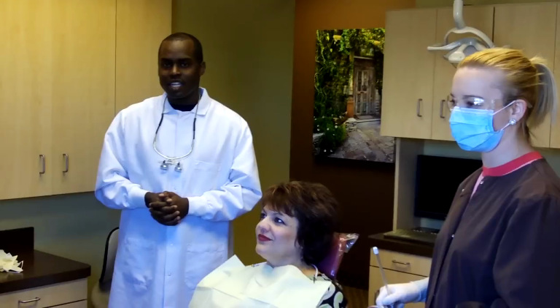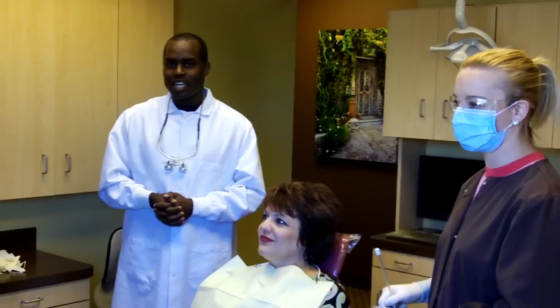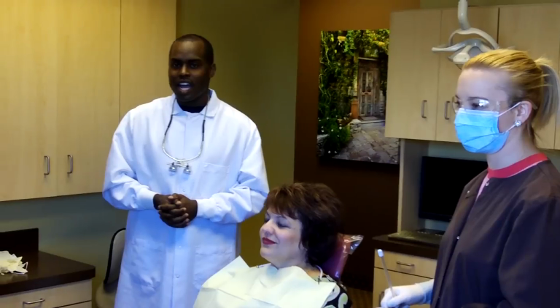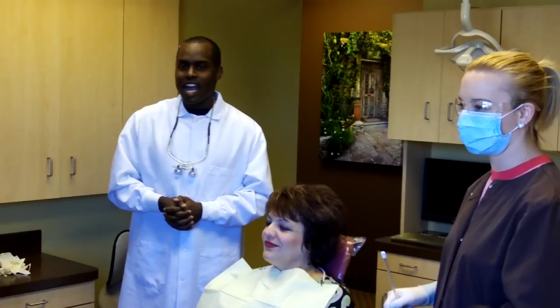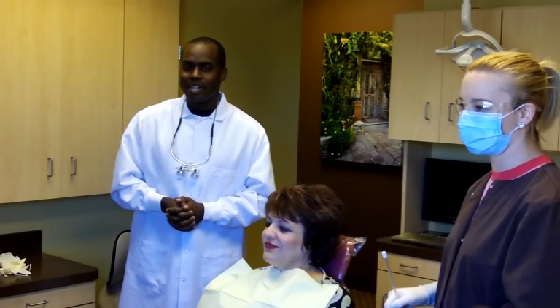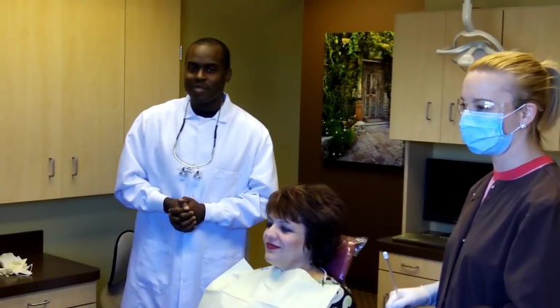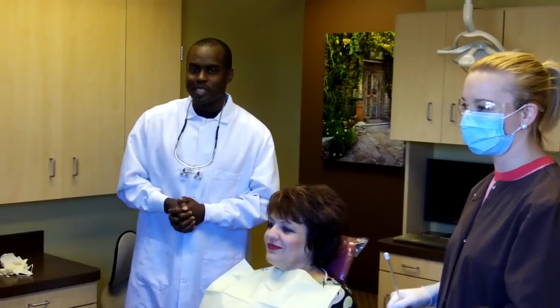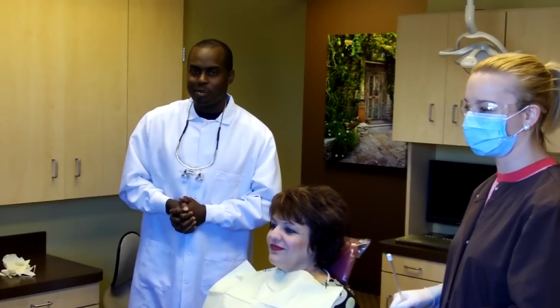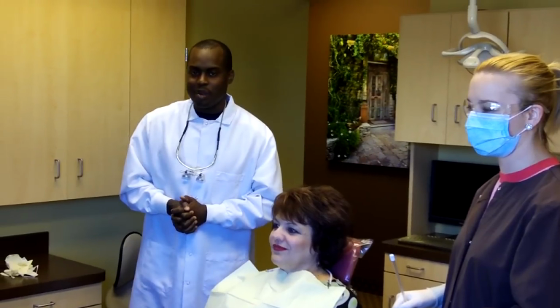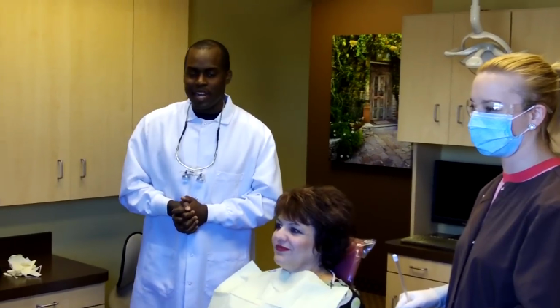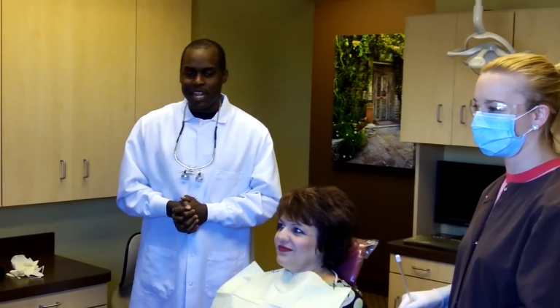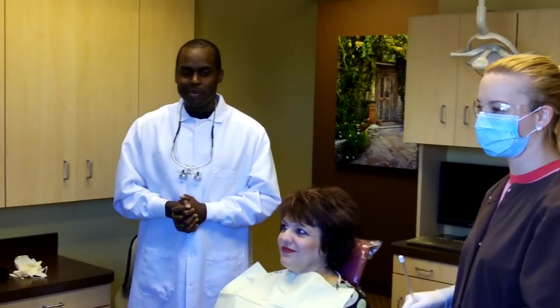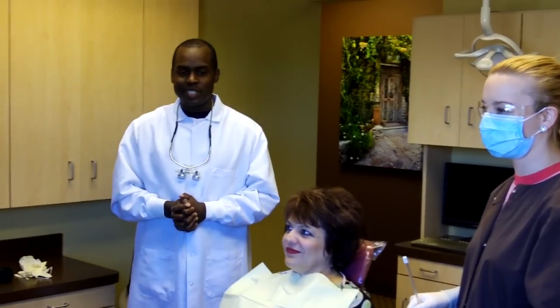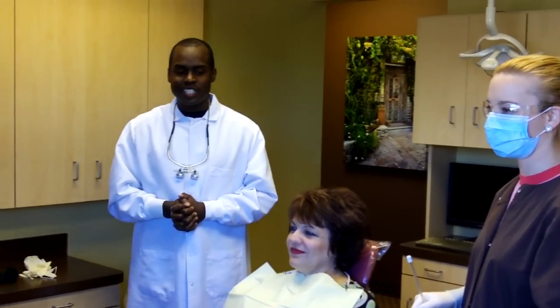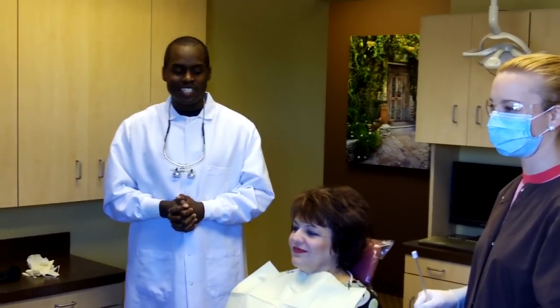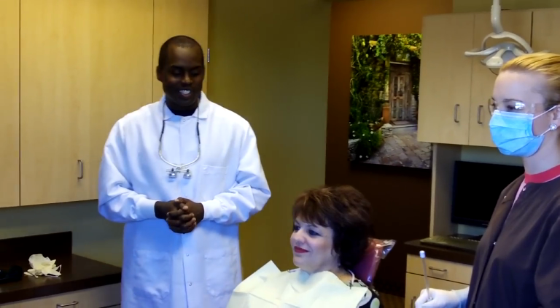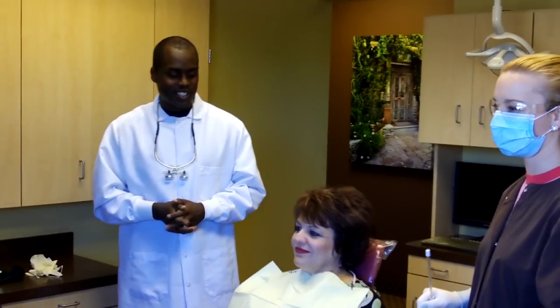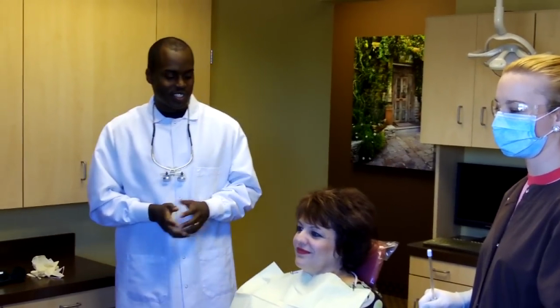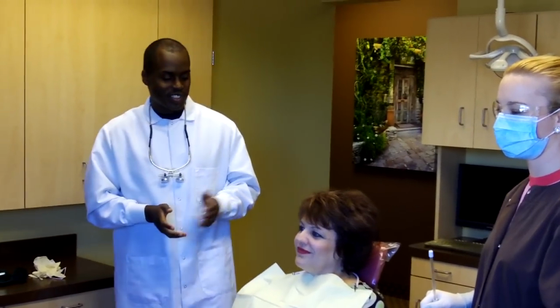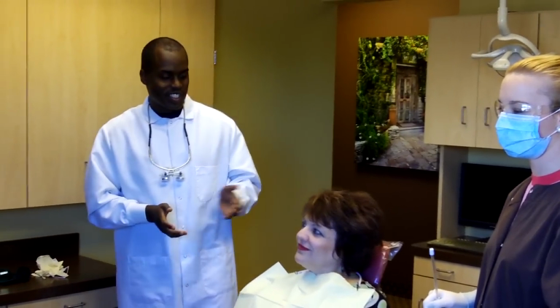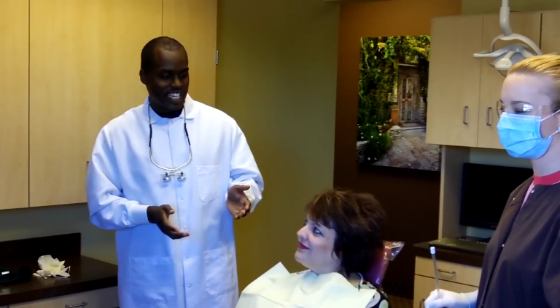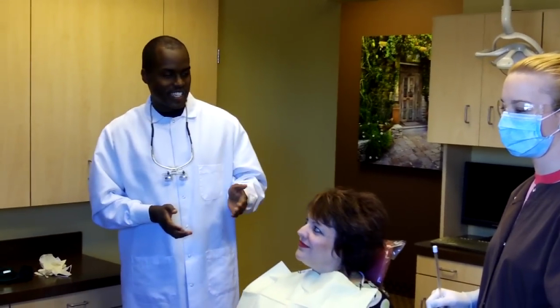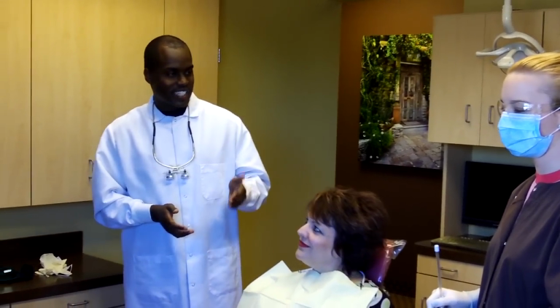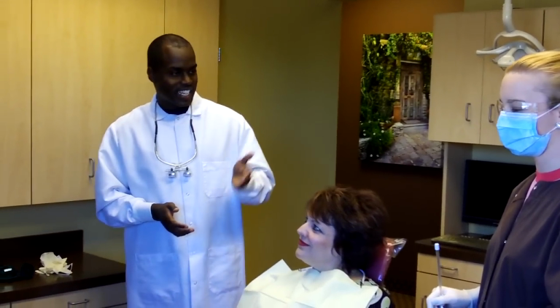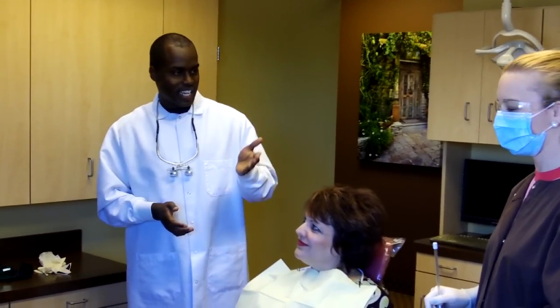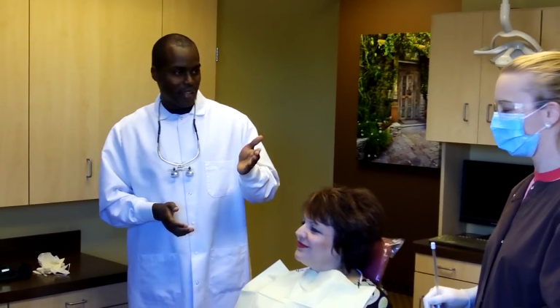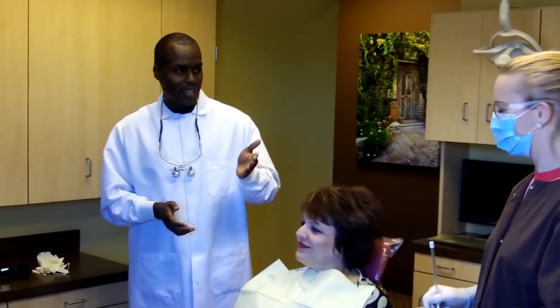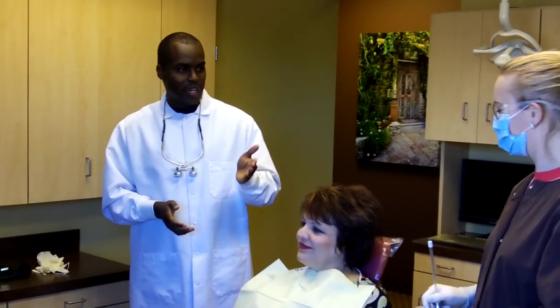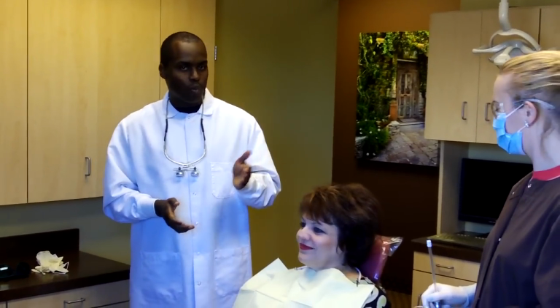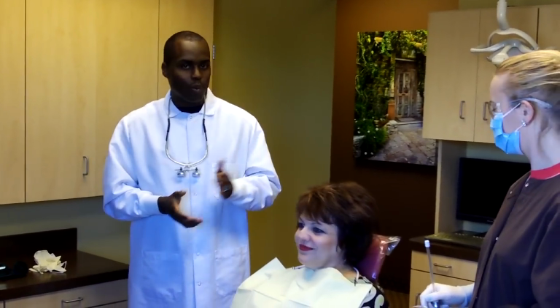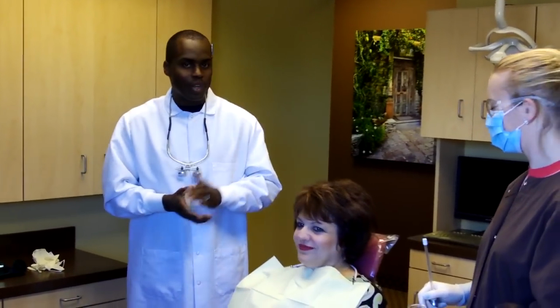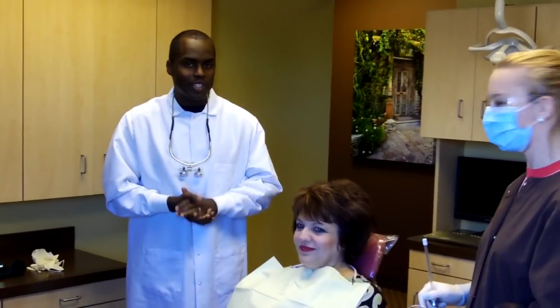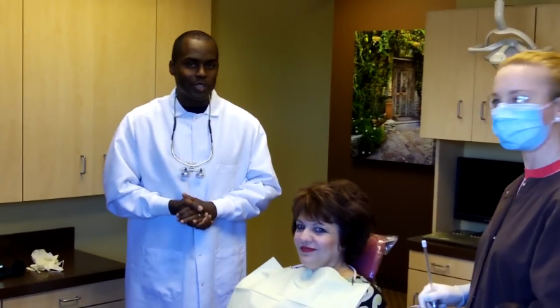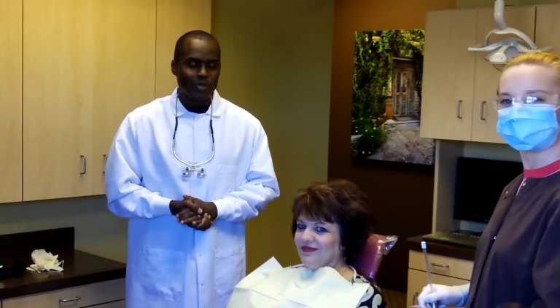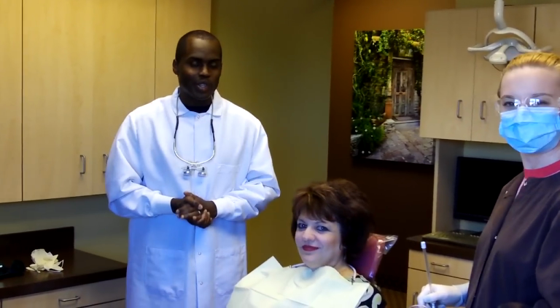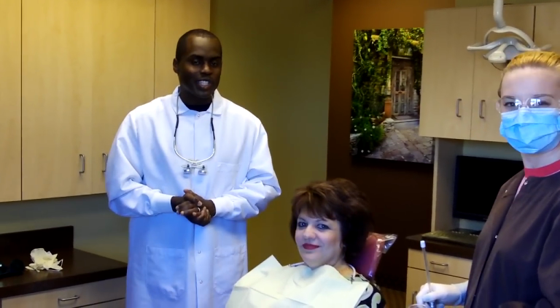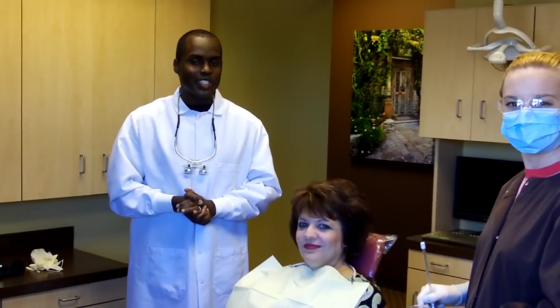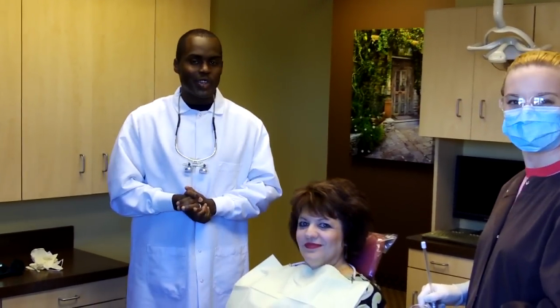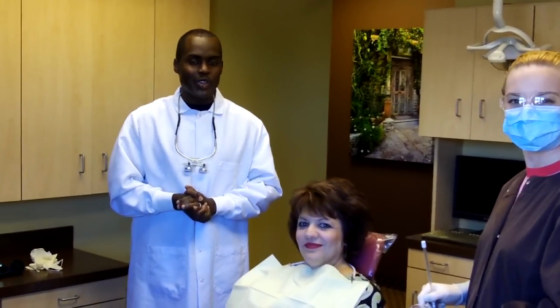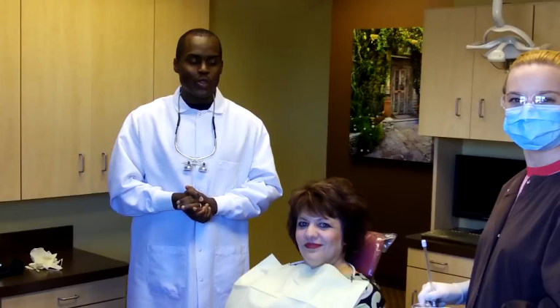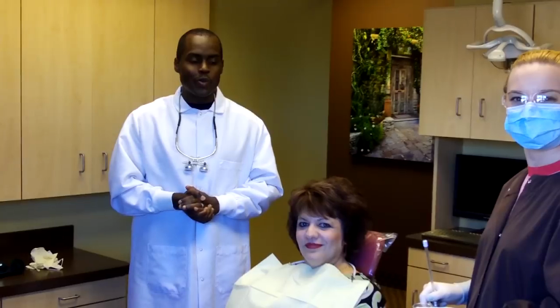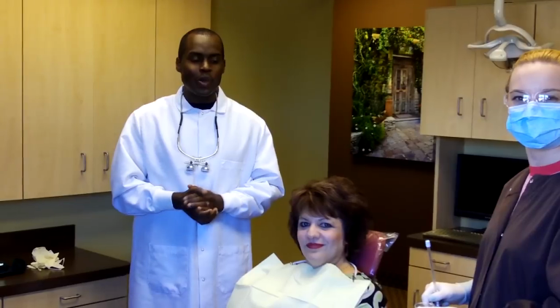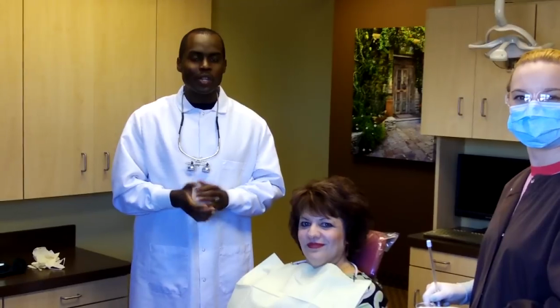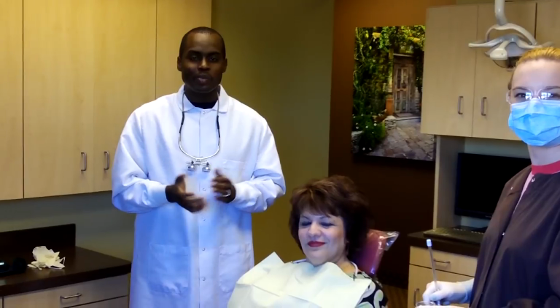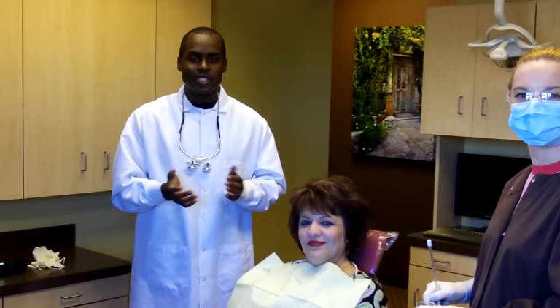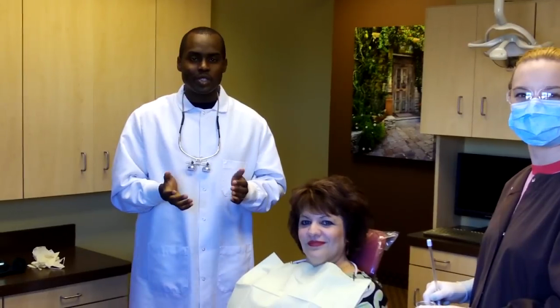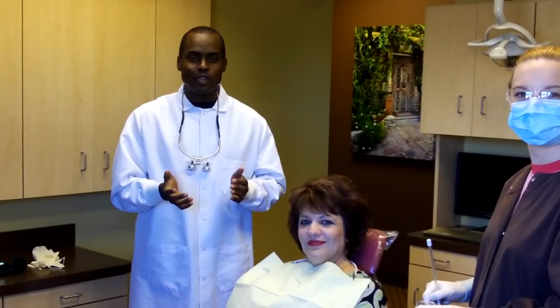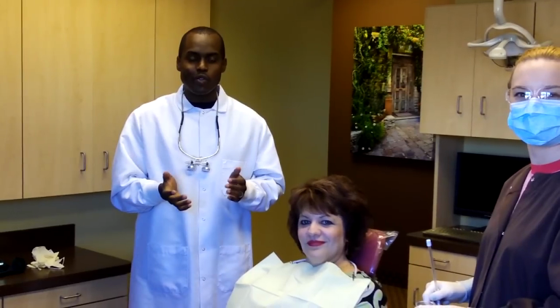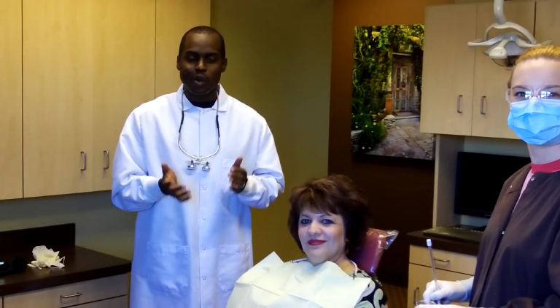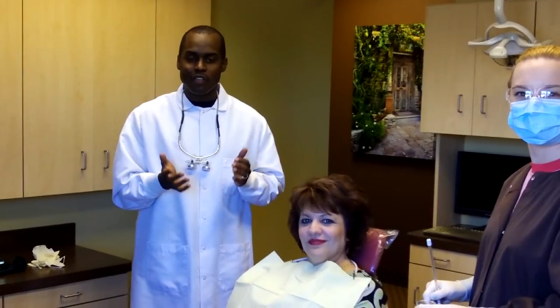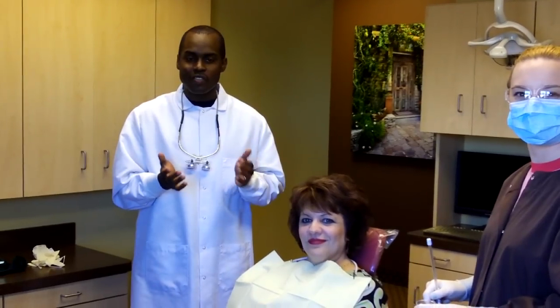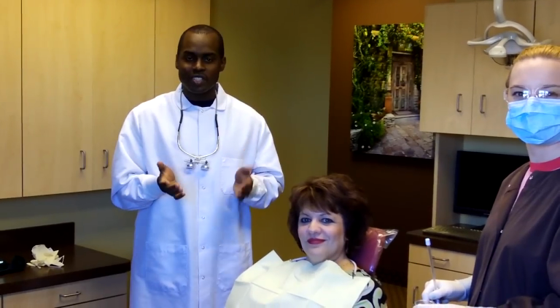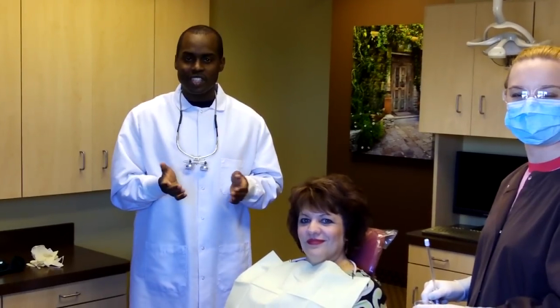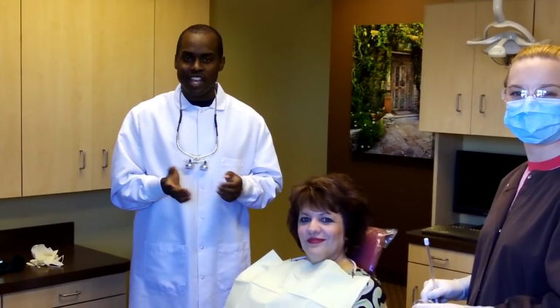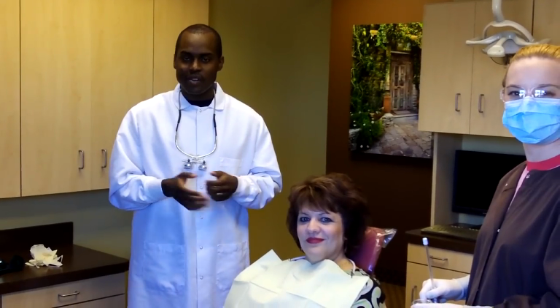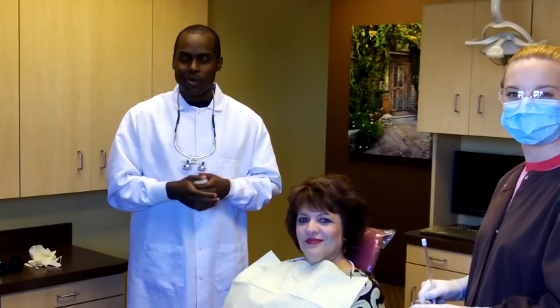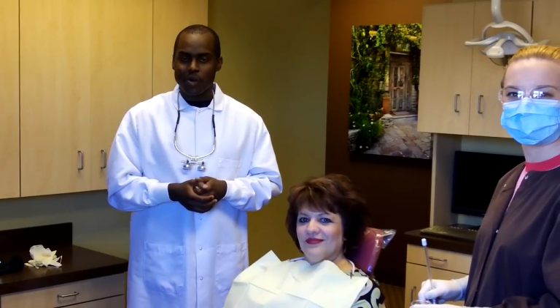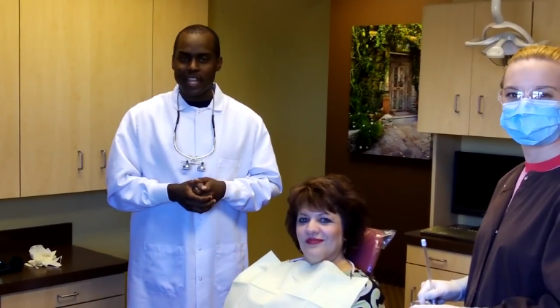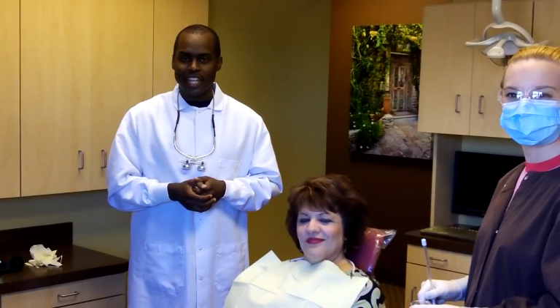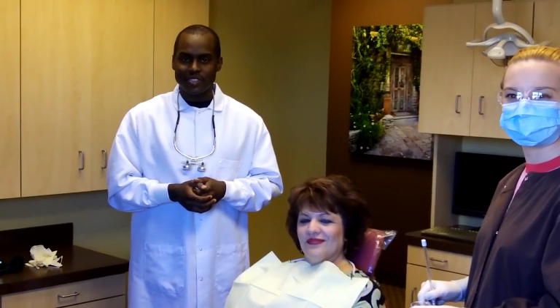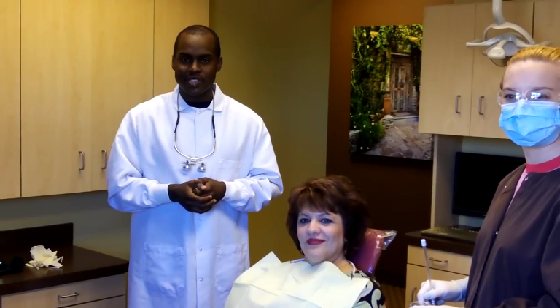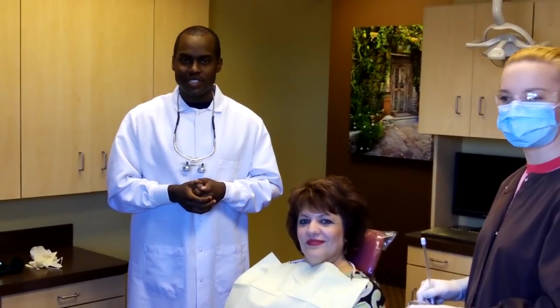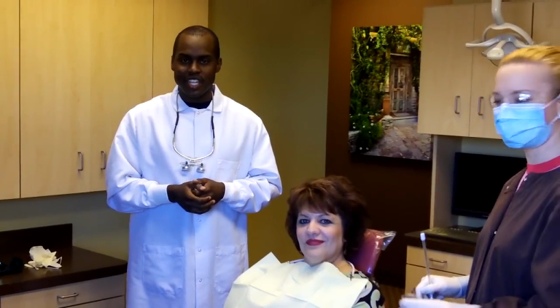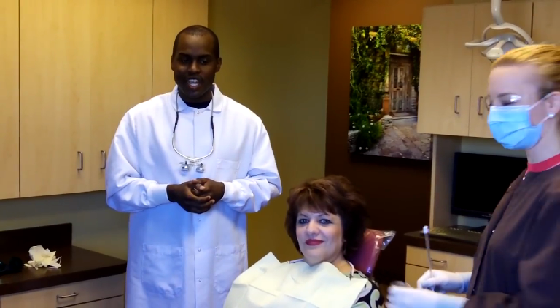Hi, I'm Dr. Brian Amoson, and this is Gina and Kelly. What we're going to do is show you what we do for our Physiolite Oral Cancer Exam.